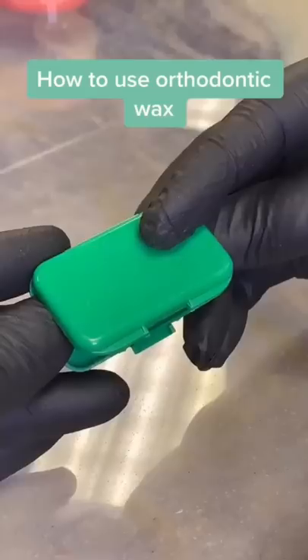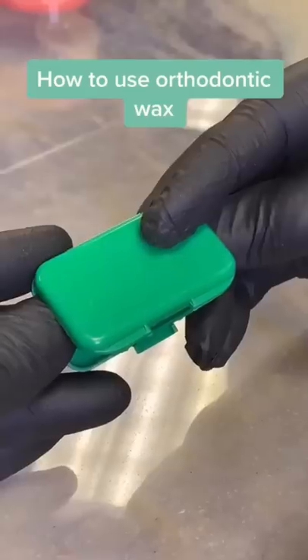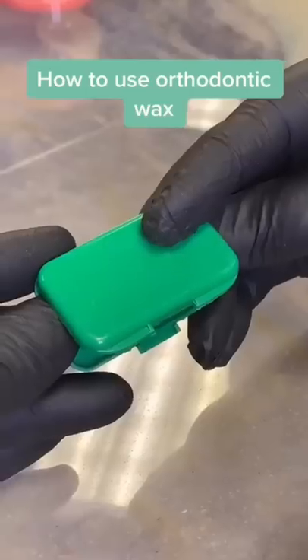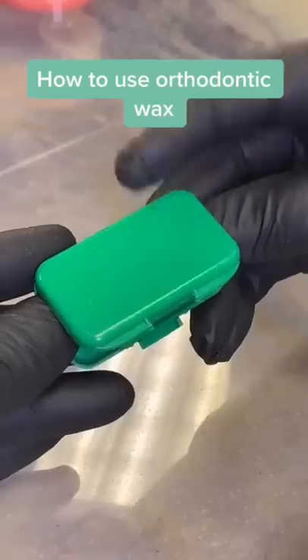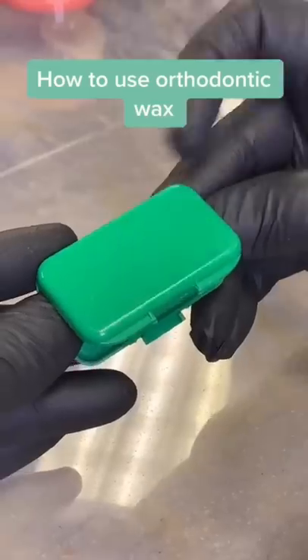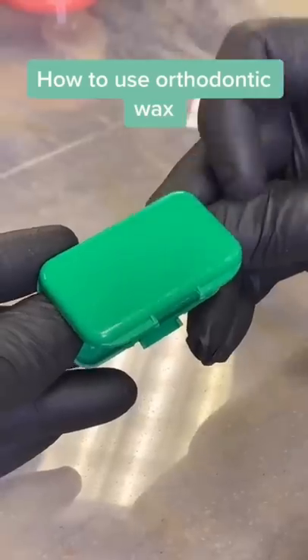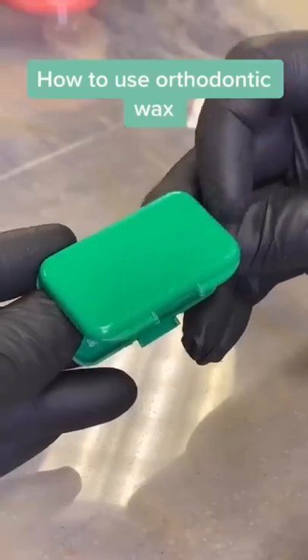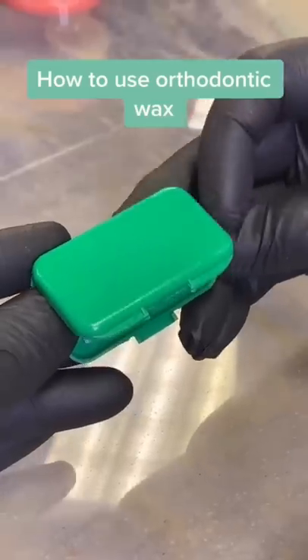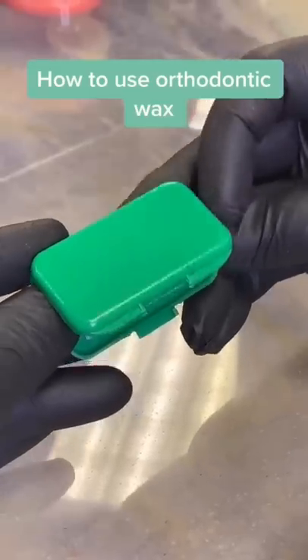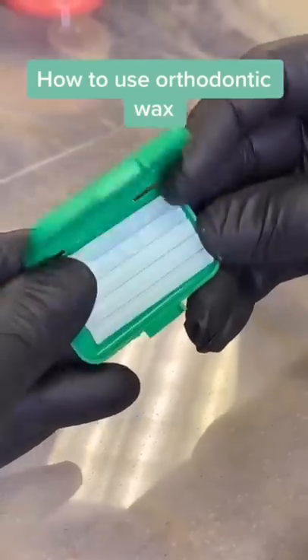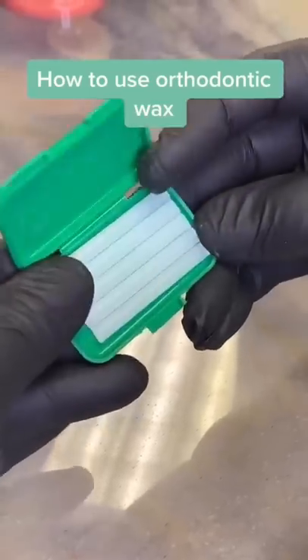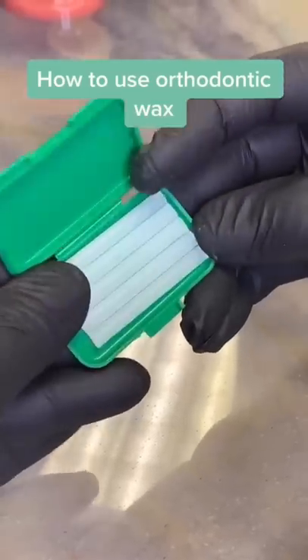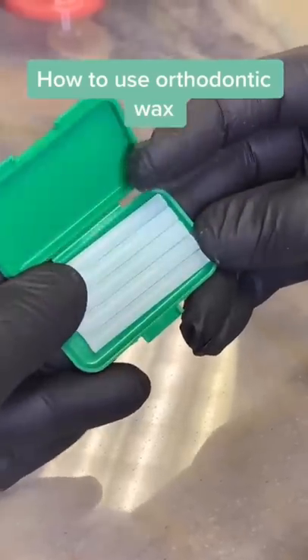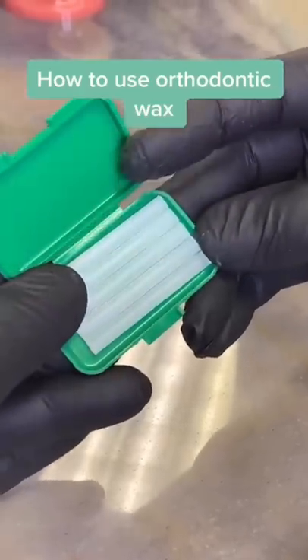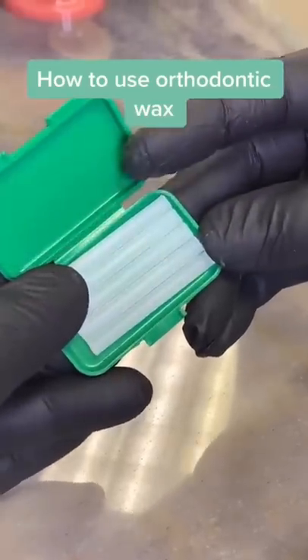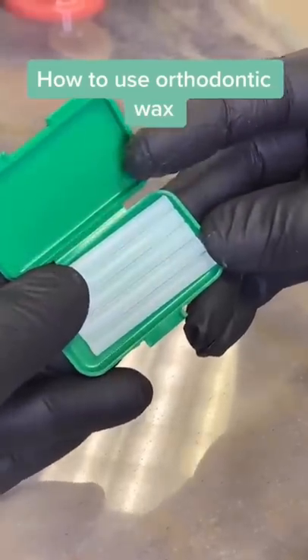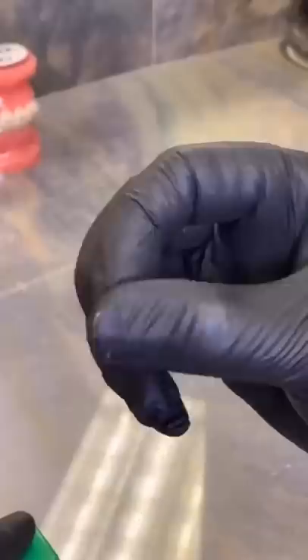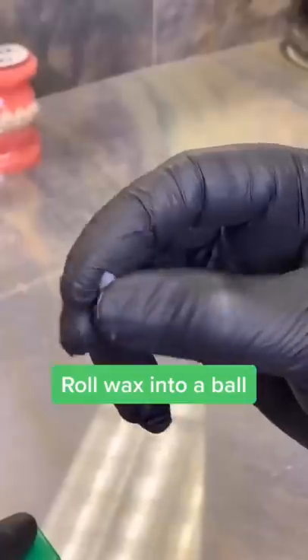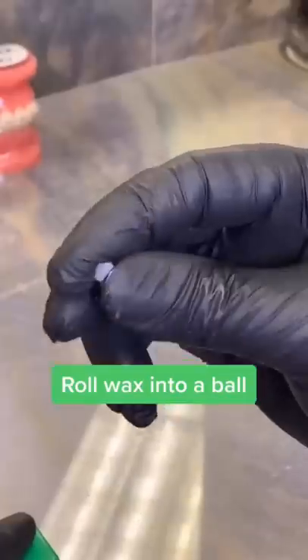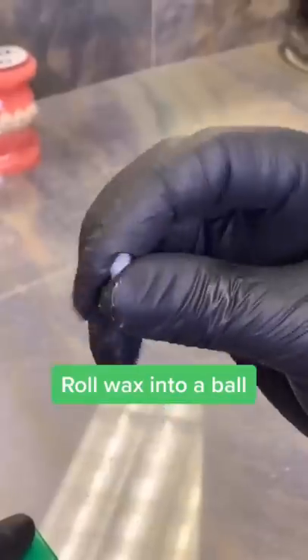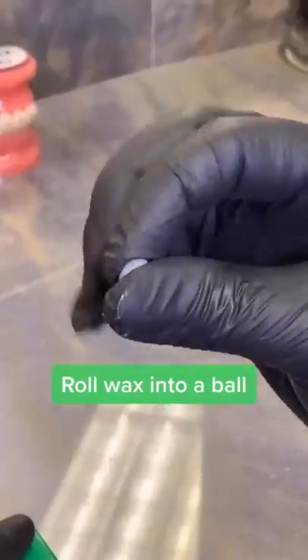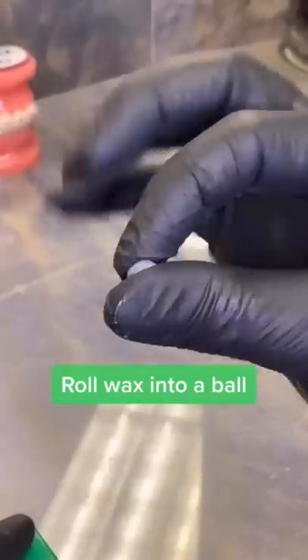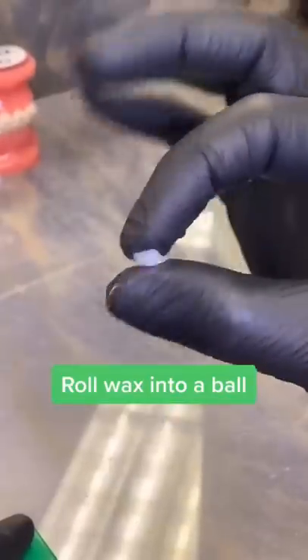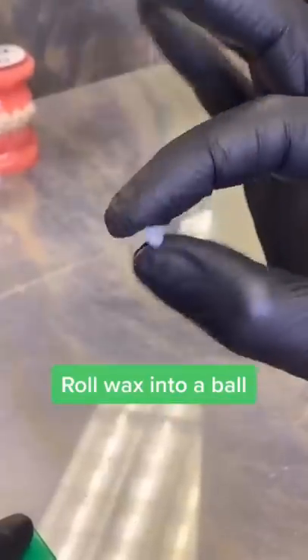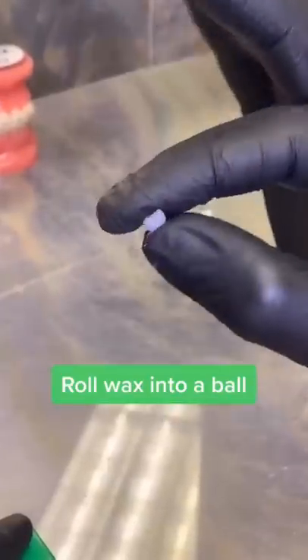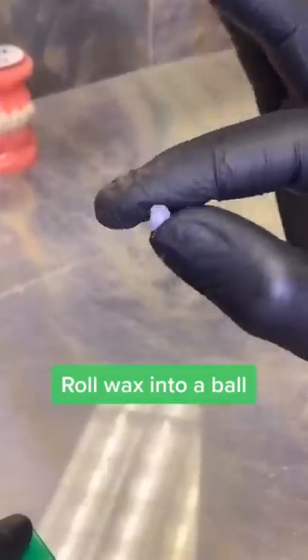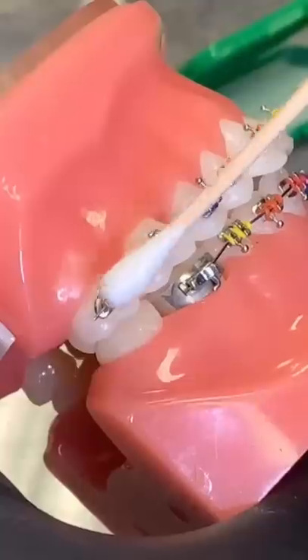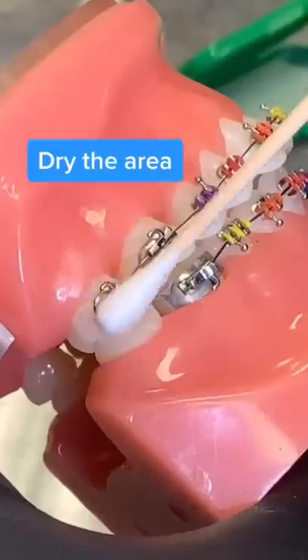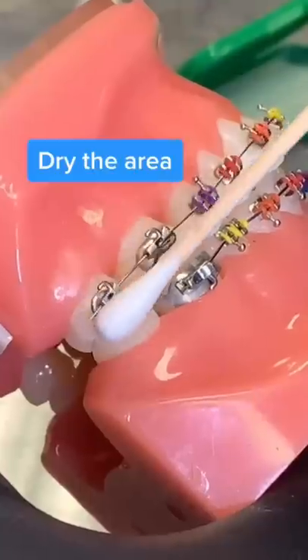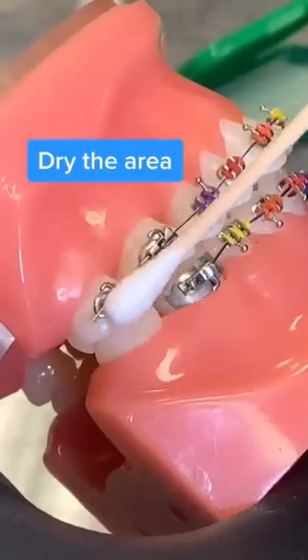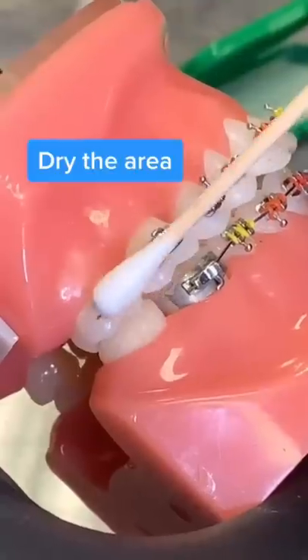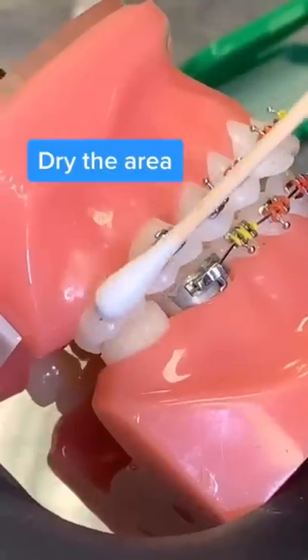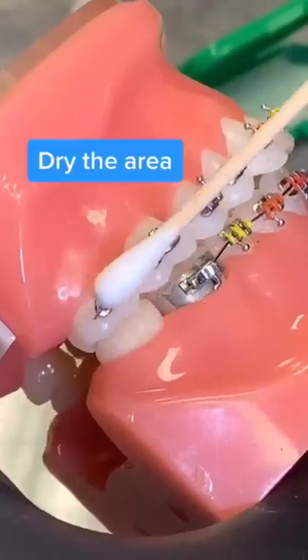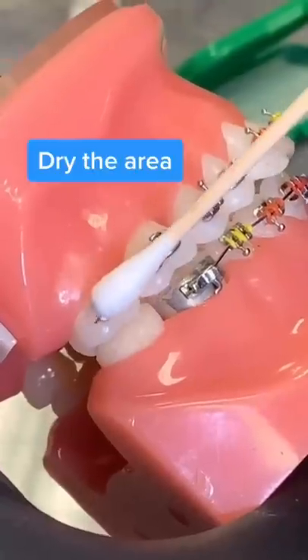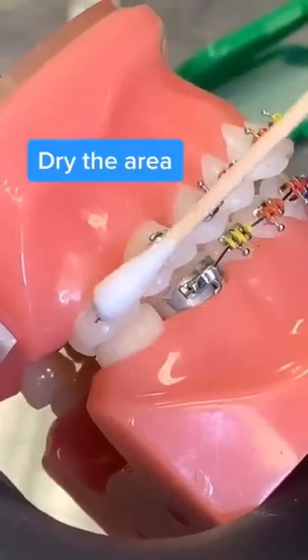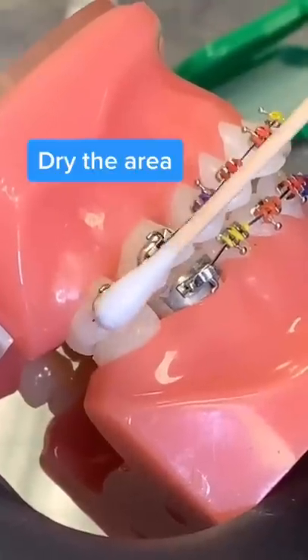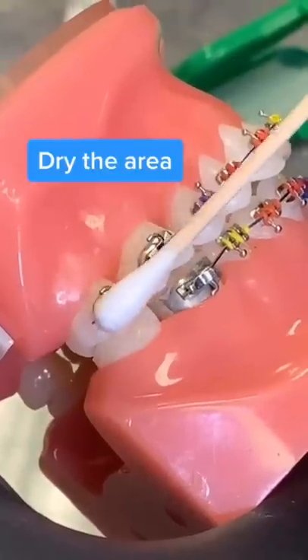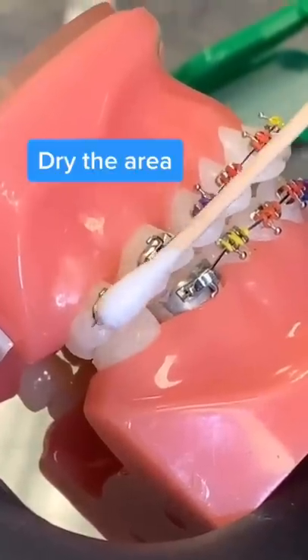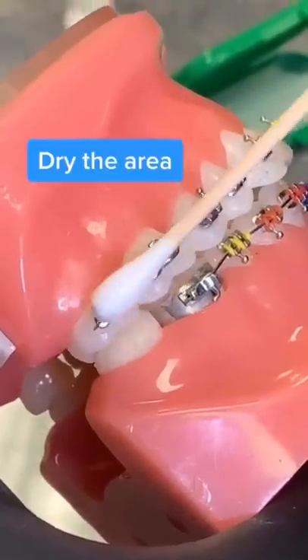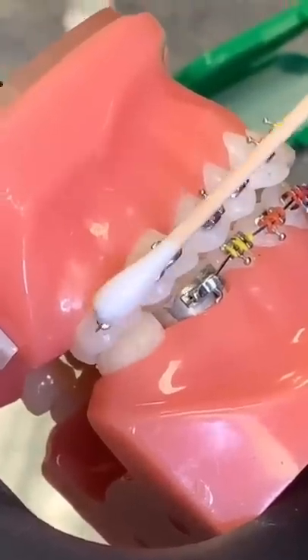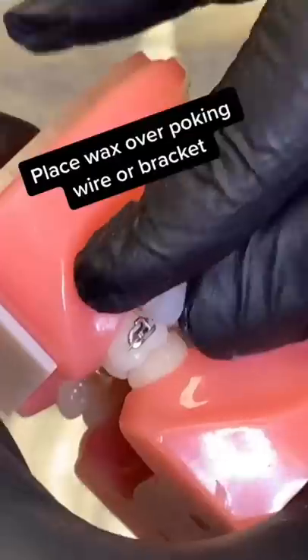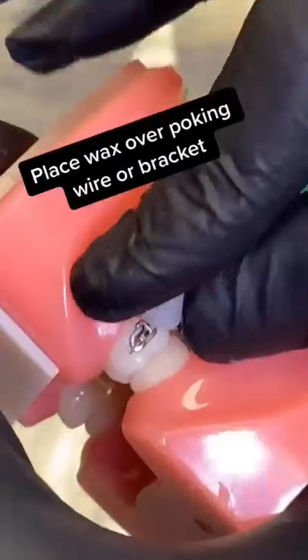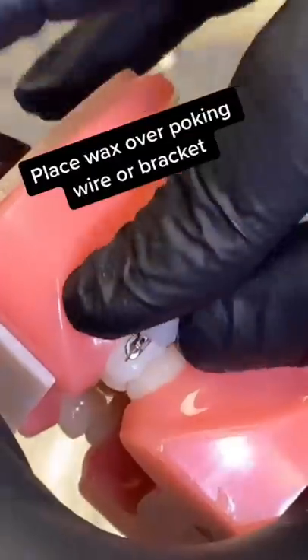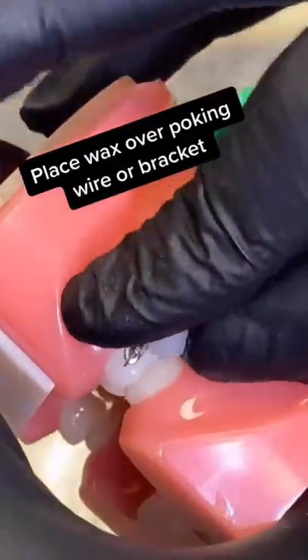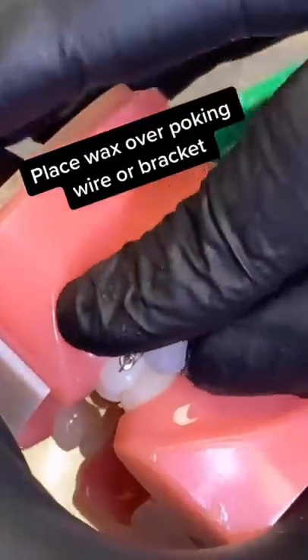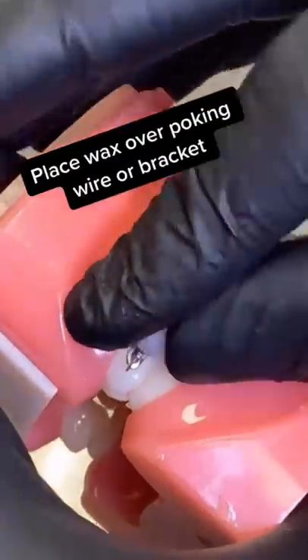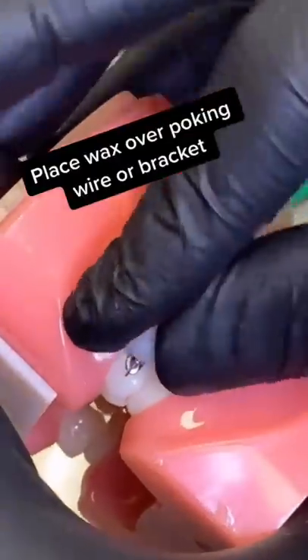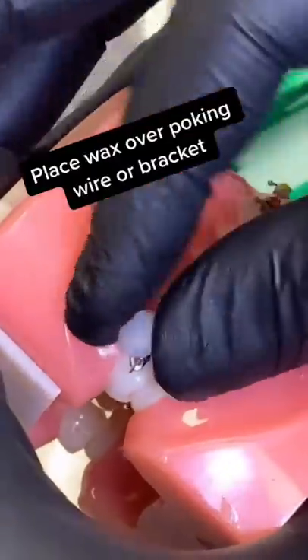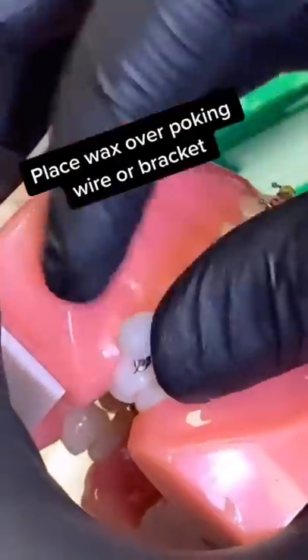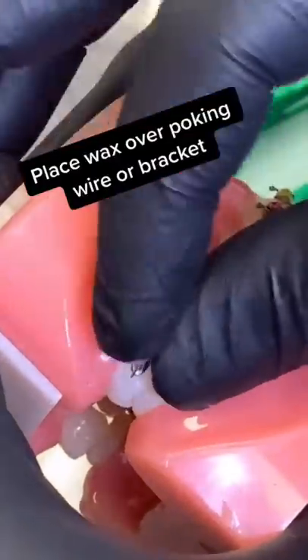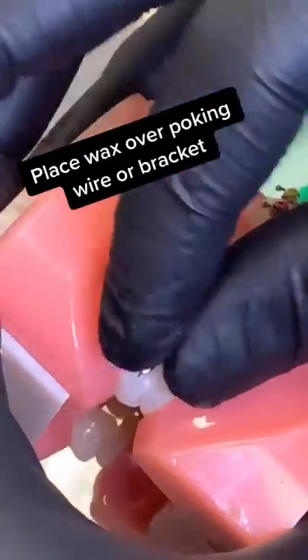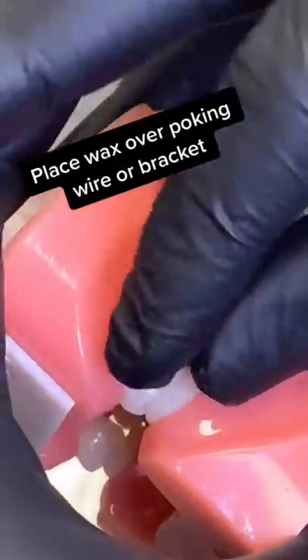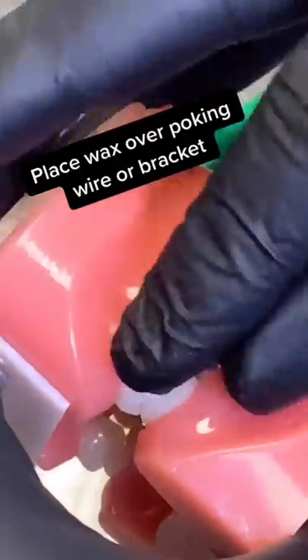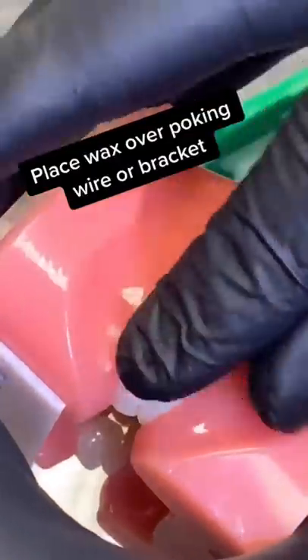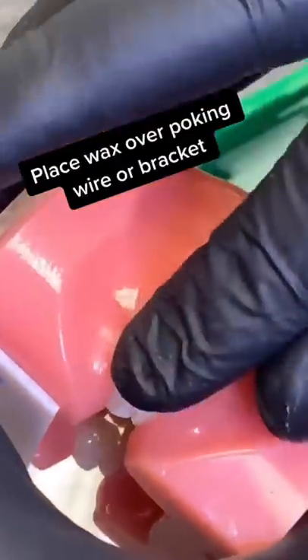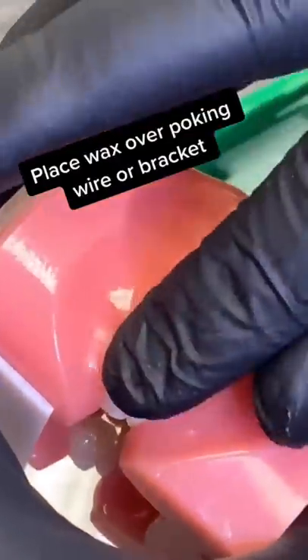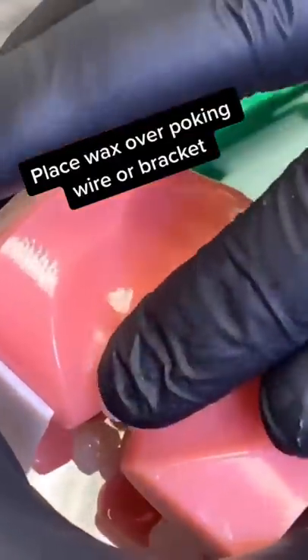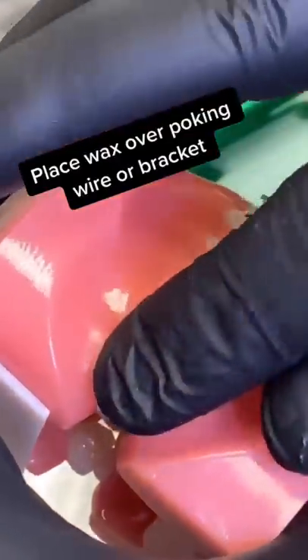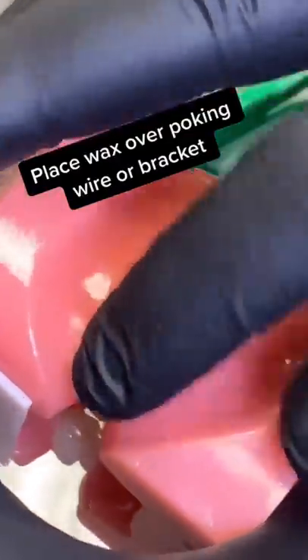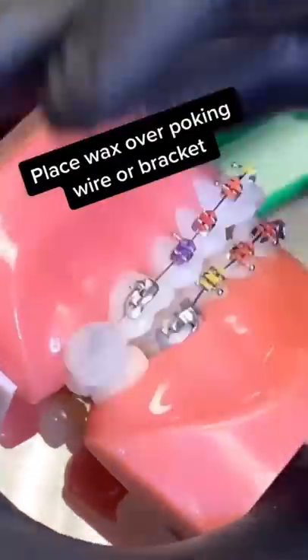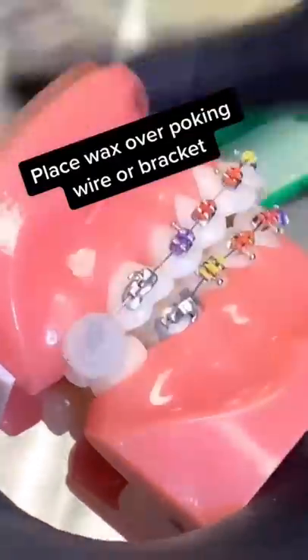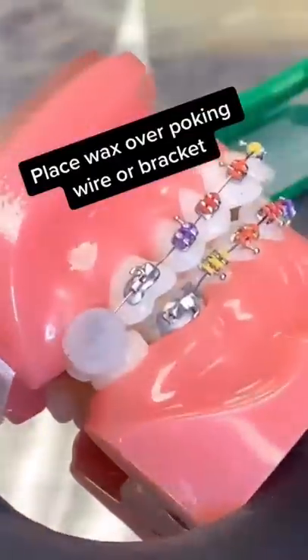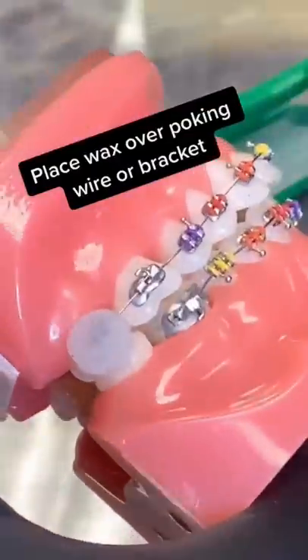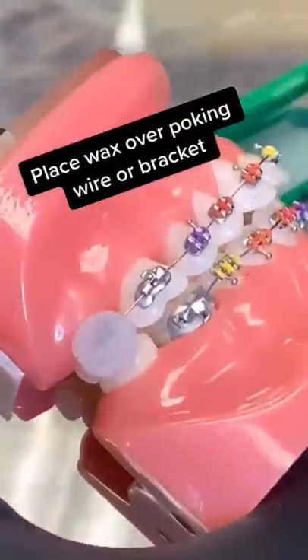How to use orthodontic wax: roll wax into a ball, dry the area, and place wax over a poking wire or bracket.